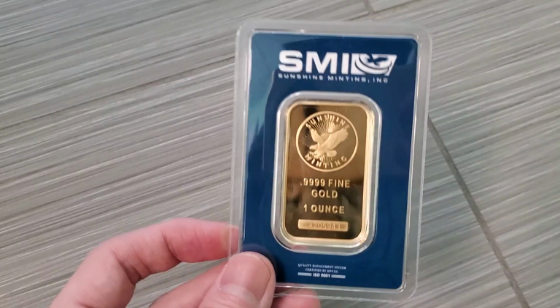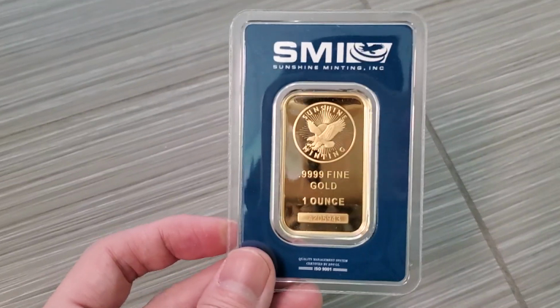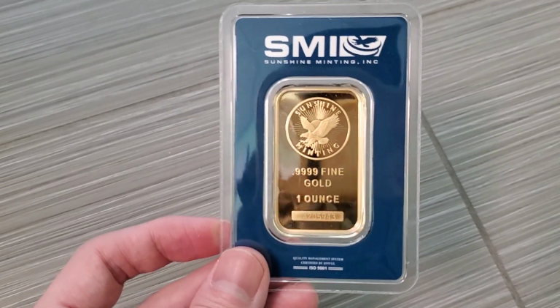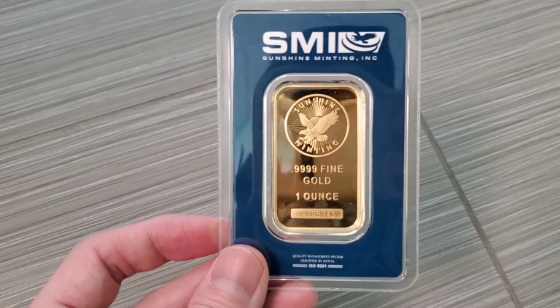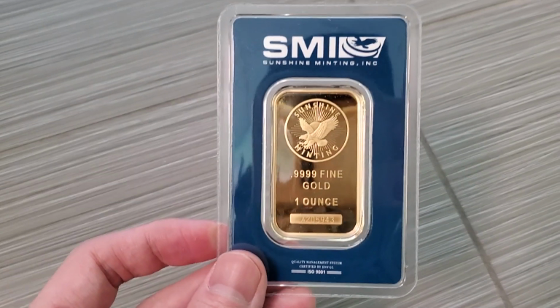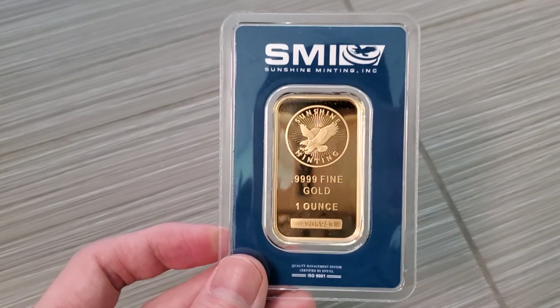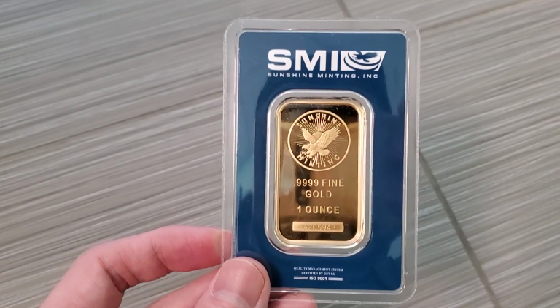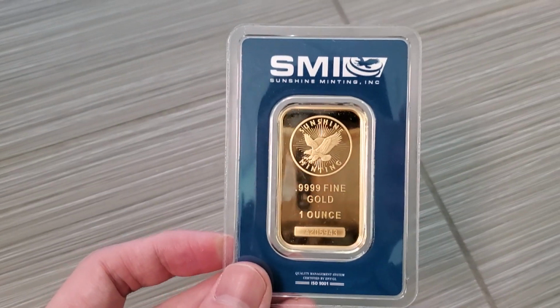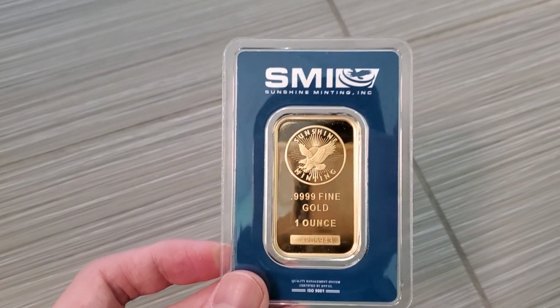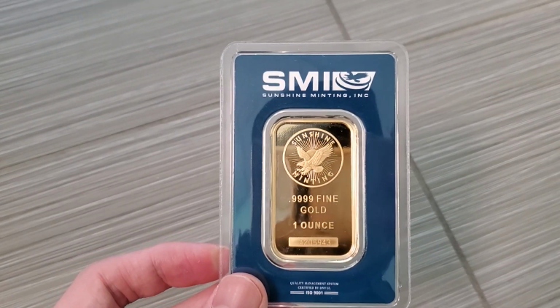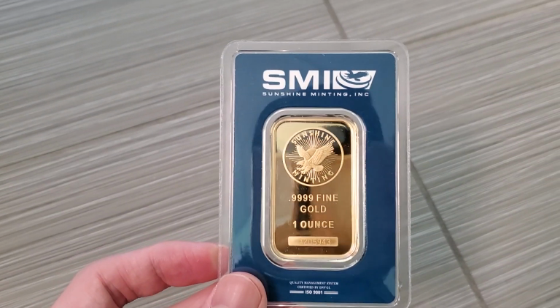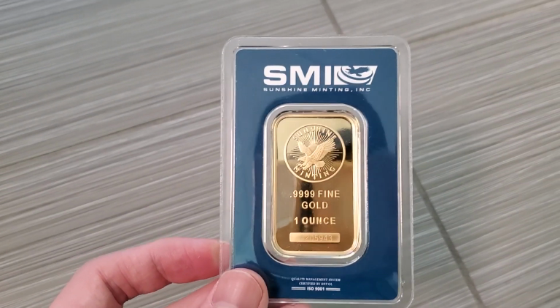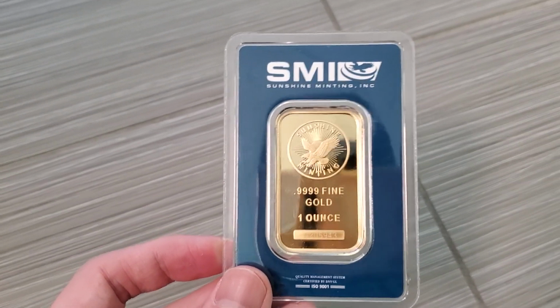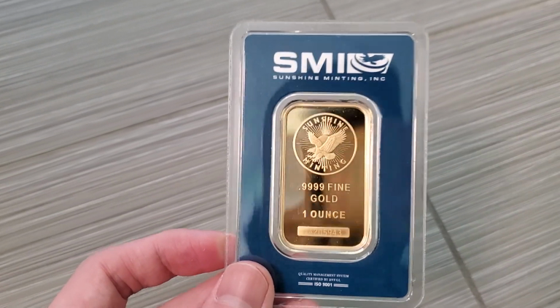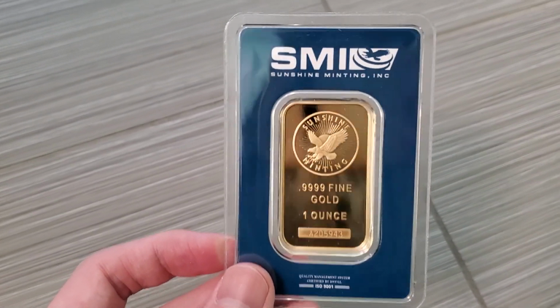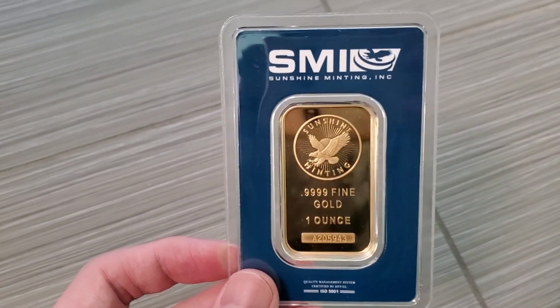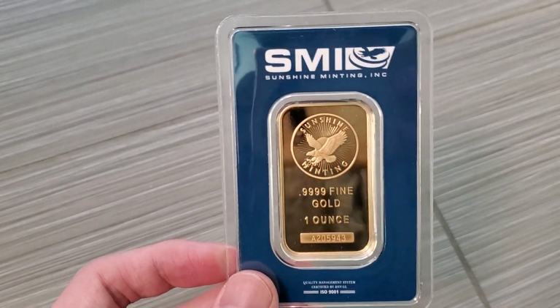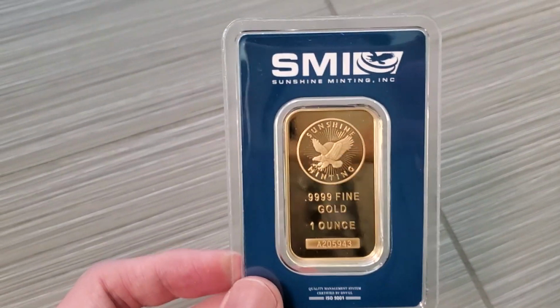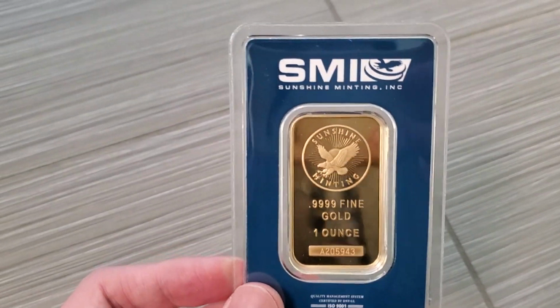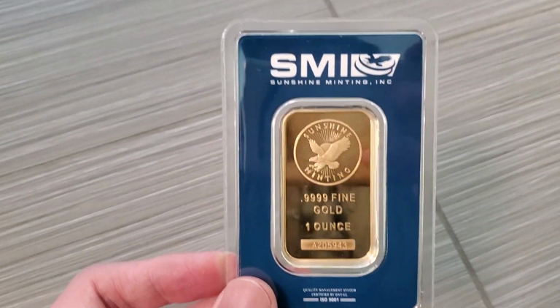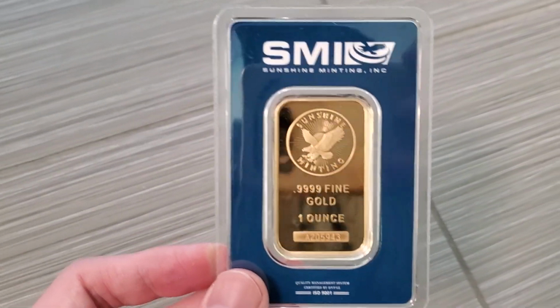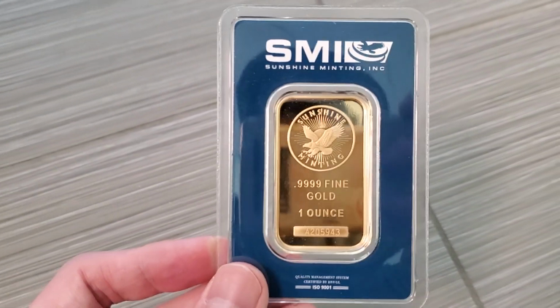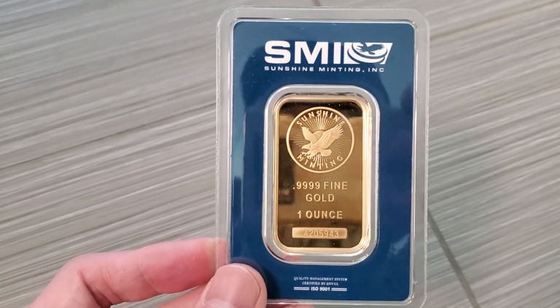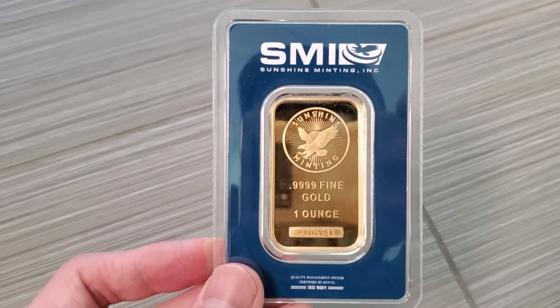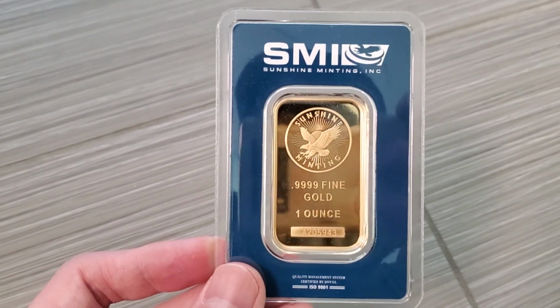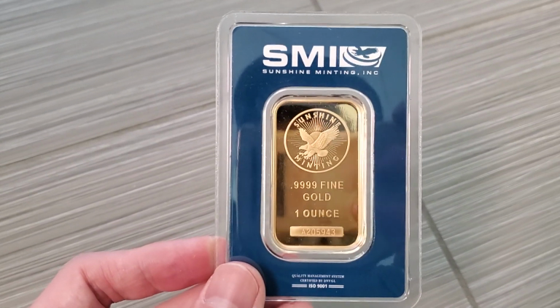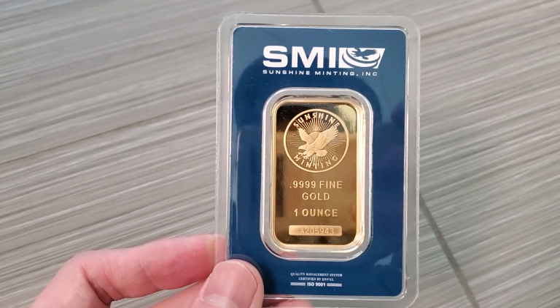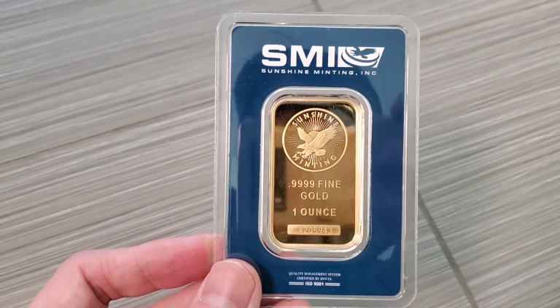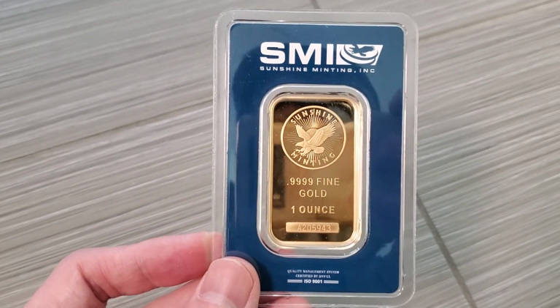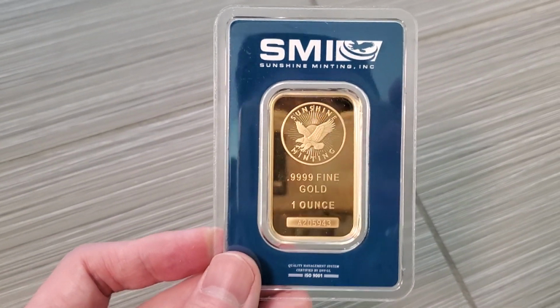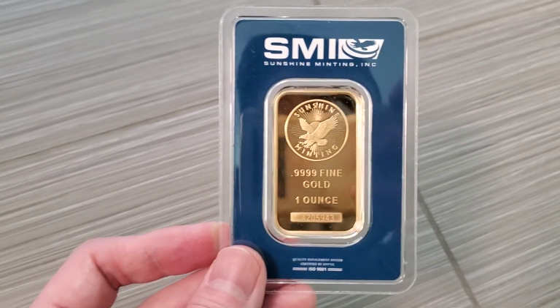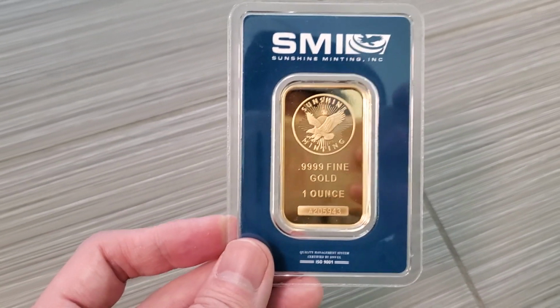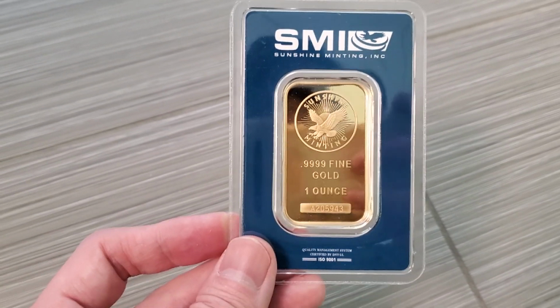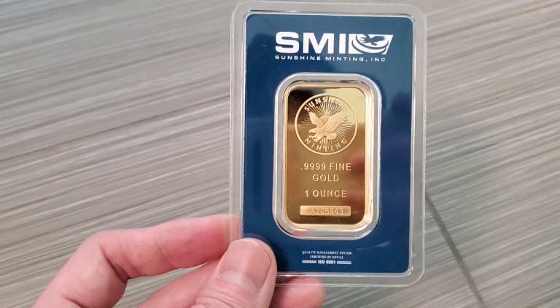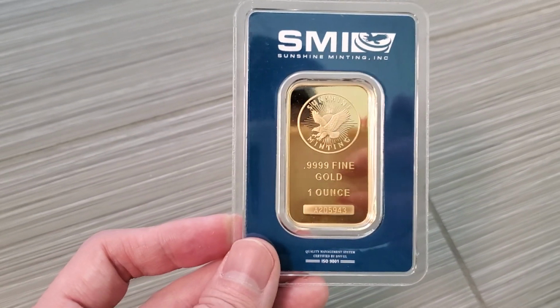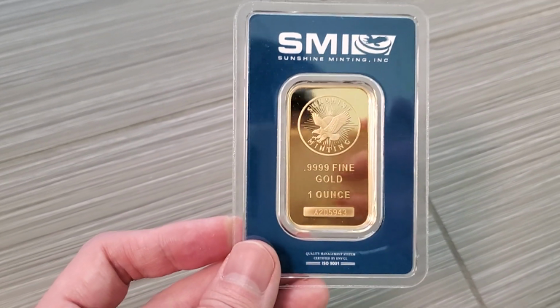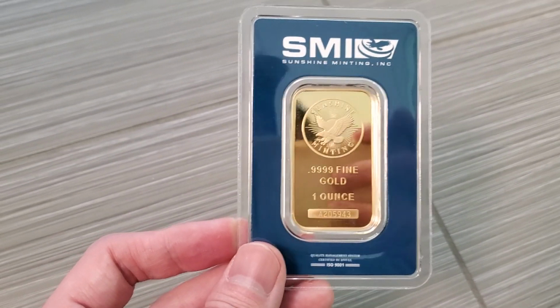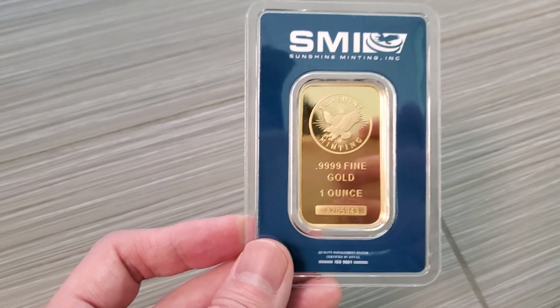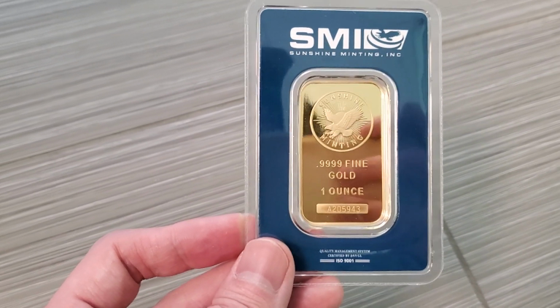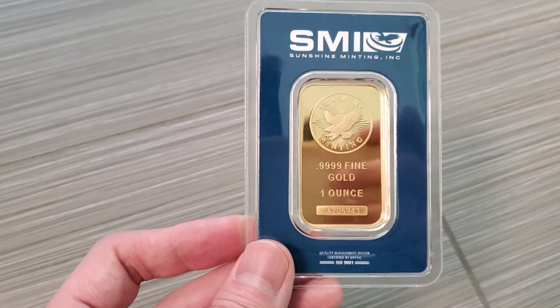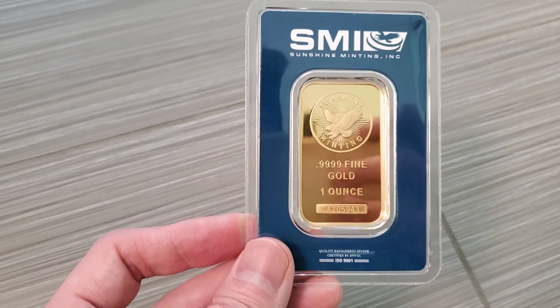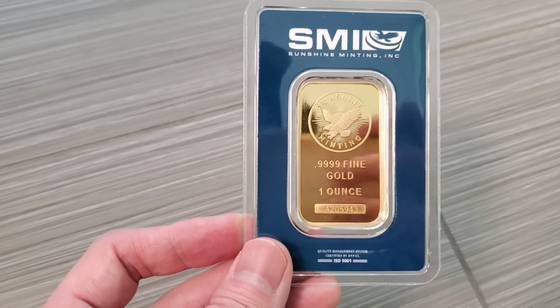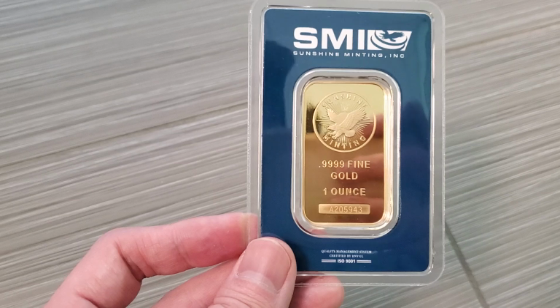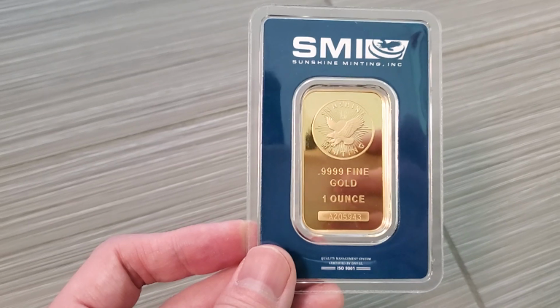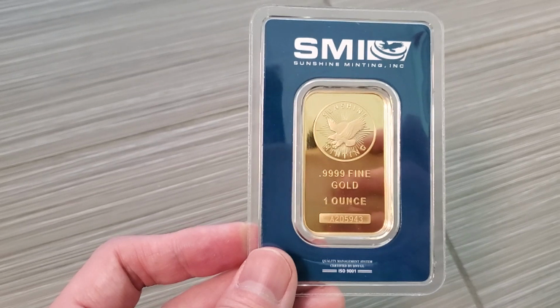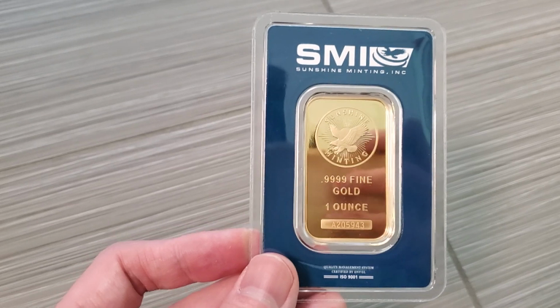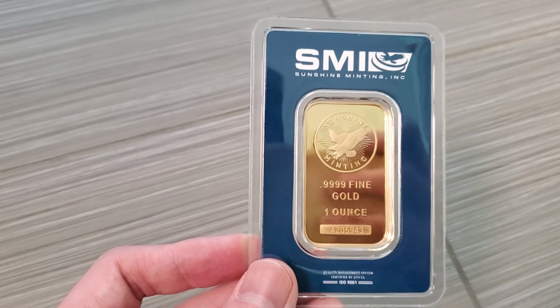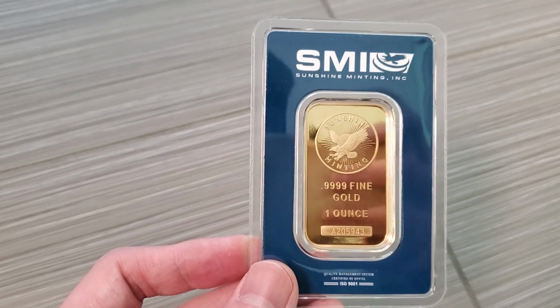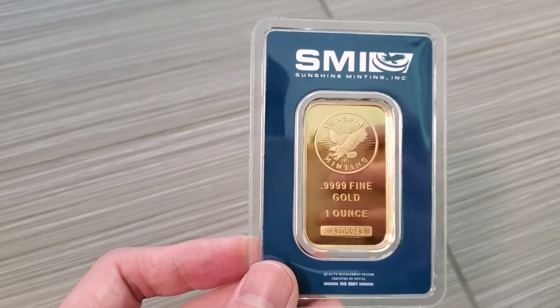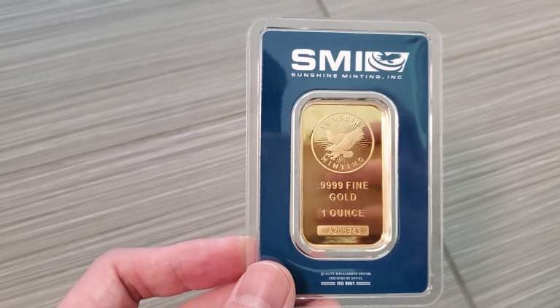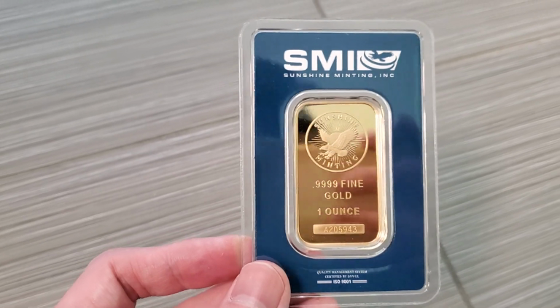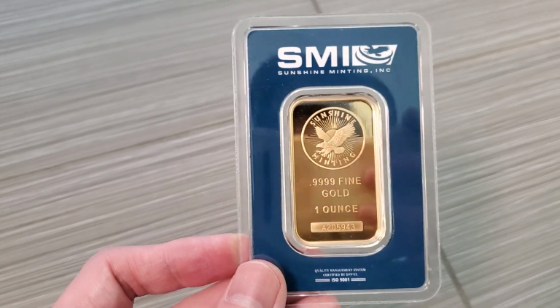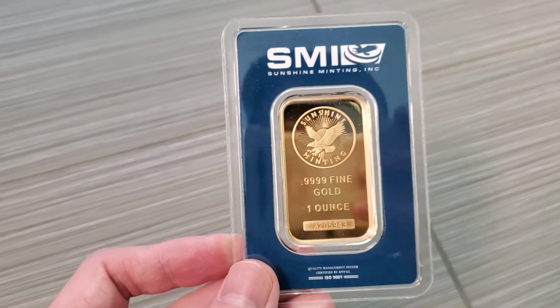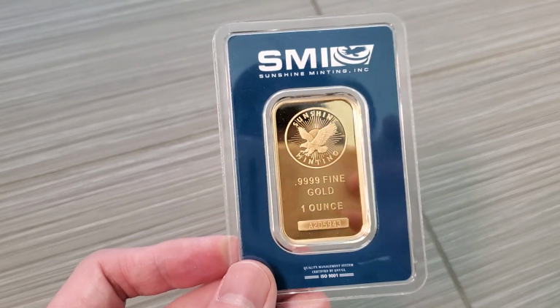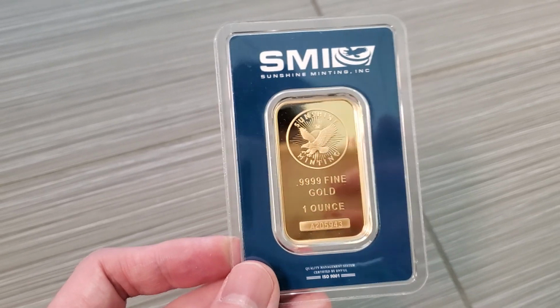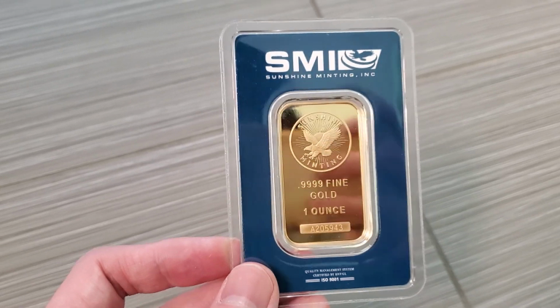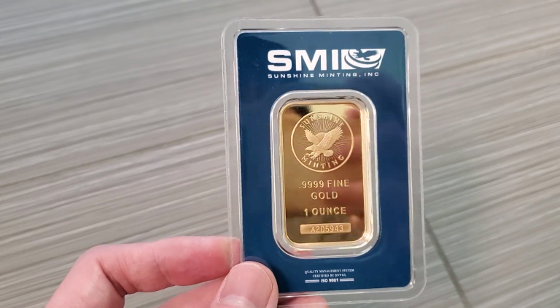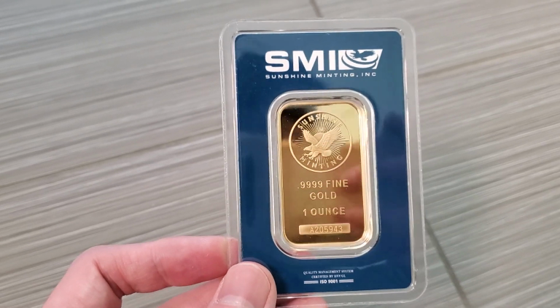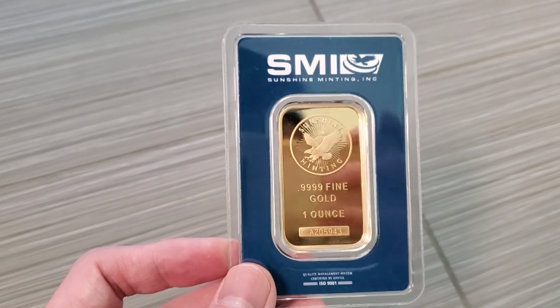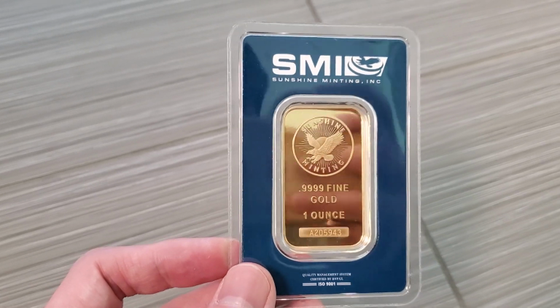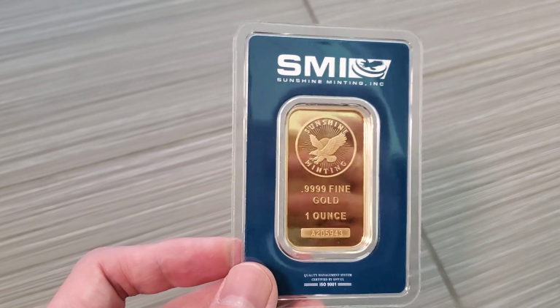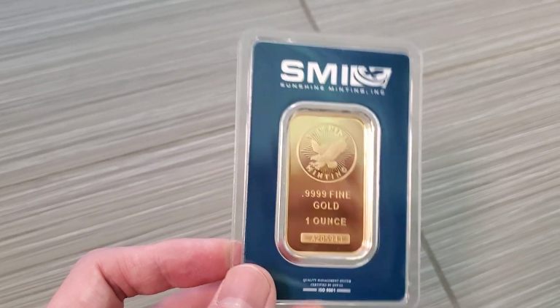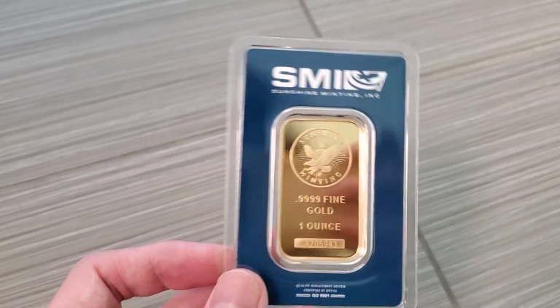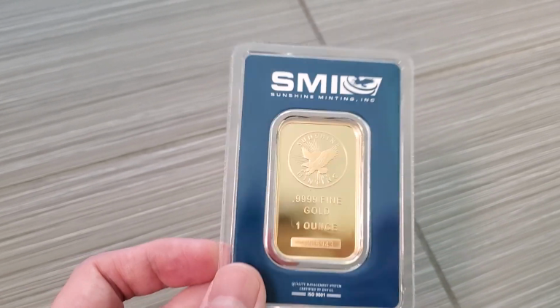All right guys, your buddy Kintus here. Check this out. This is my new gold bar. This is the Sunshine Minting ink.